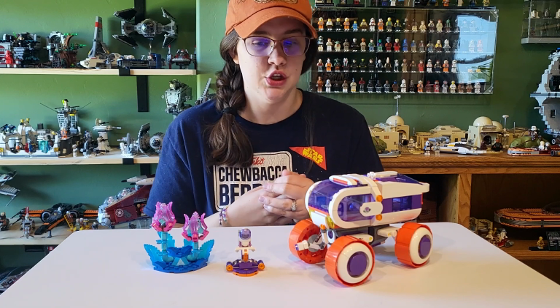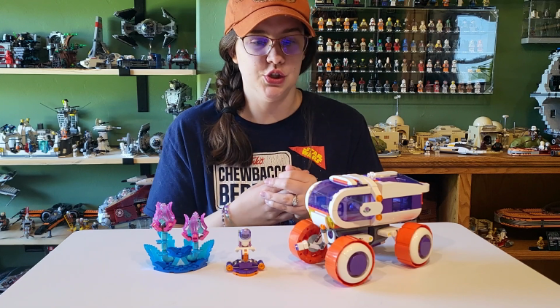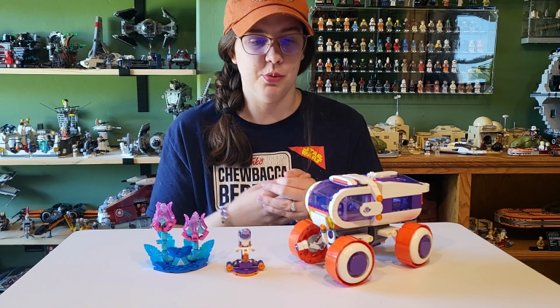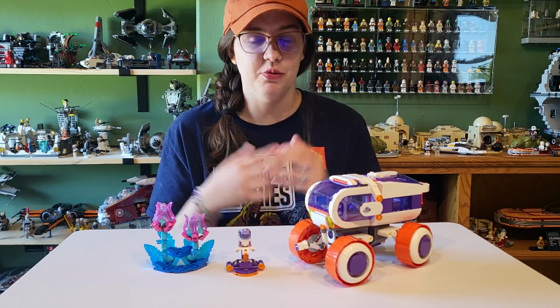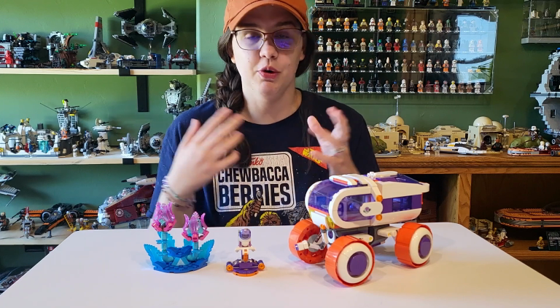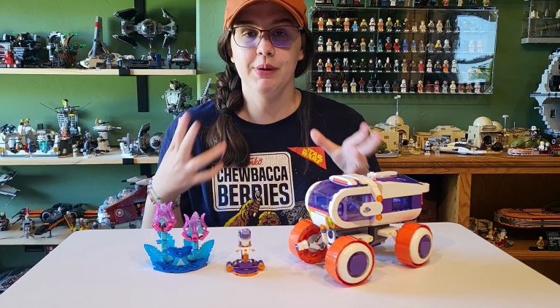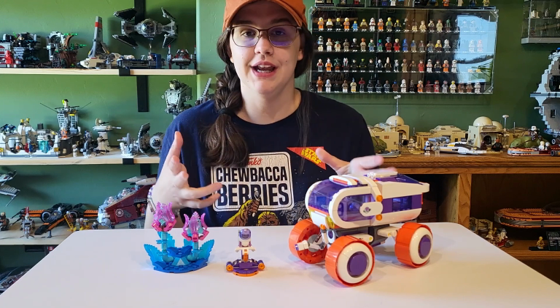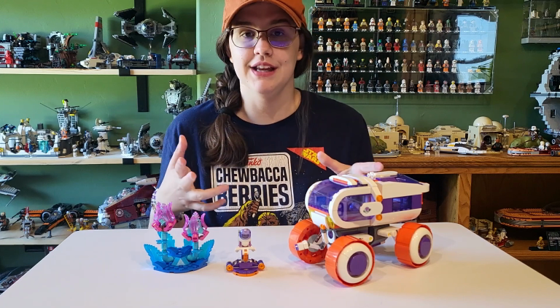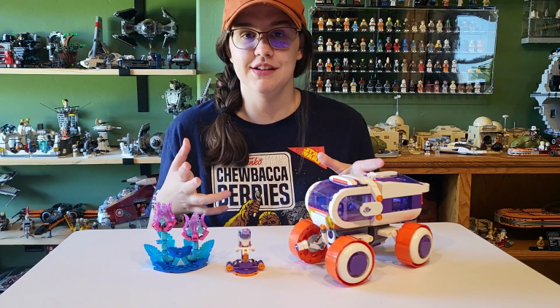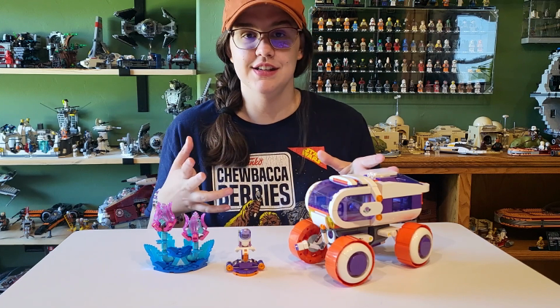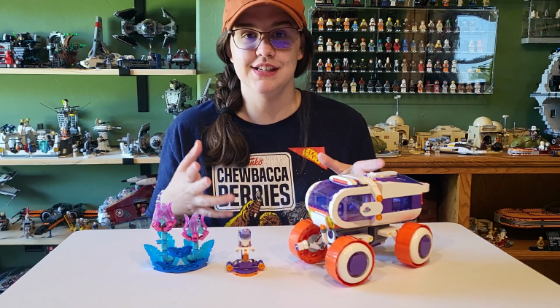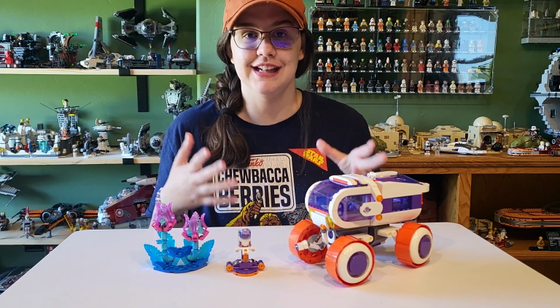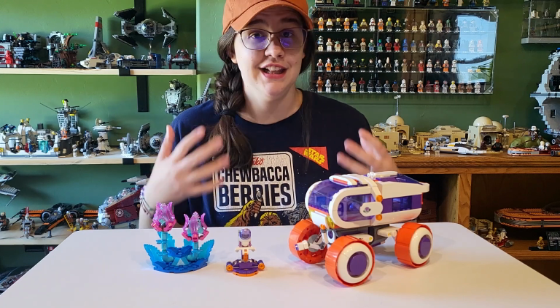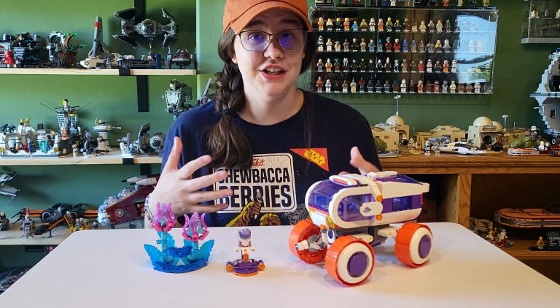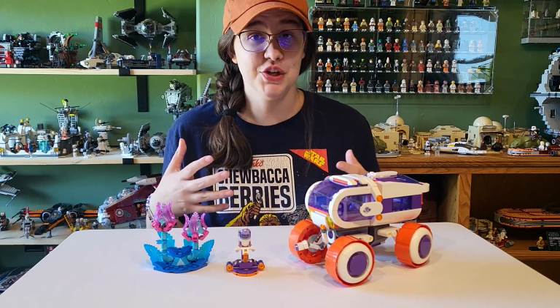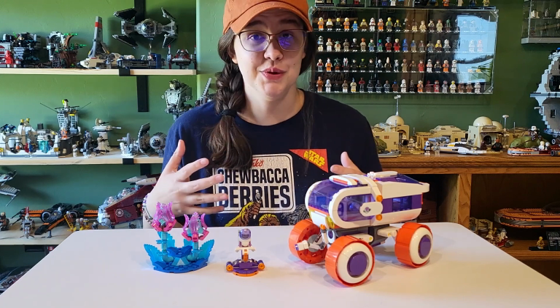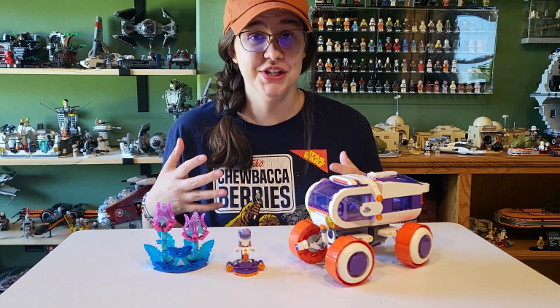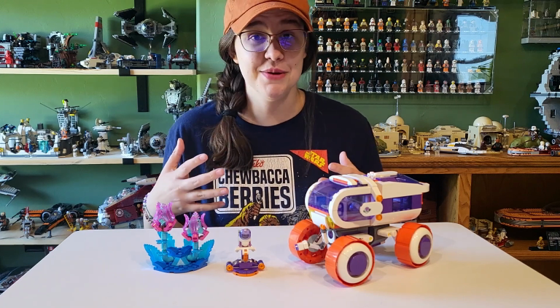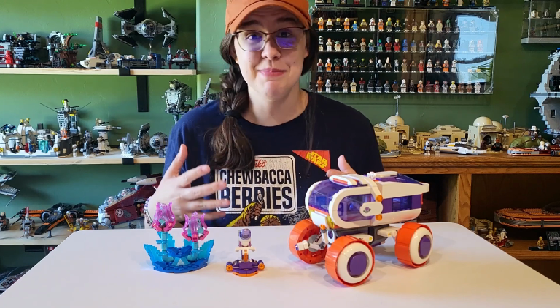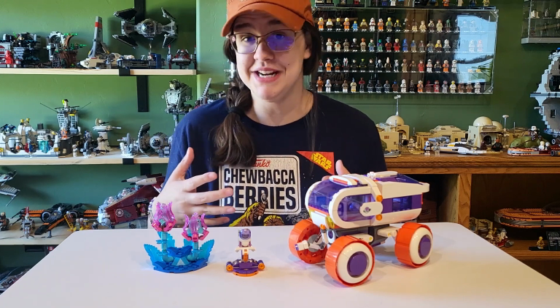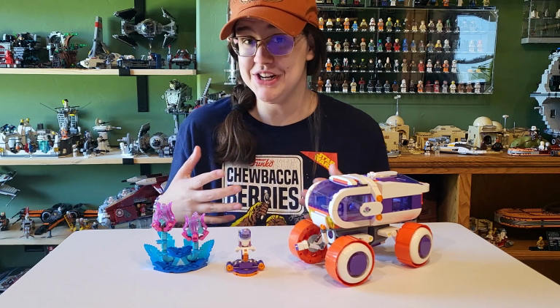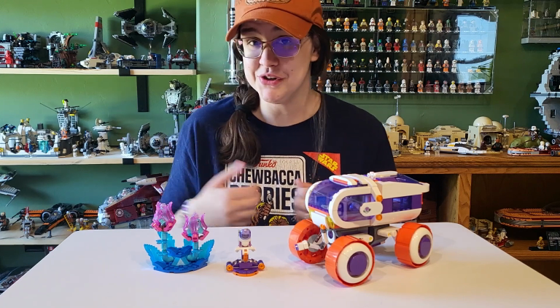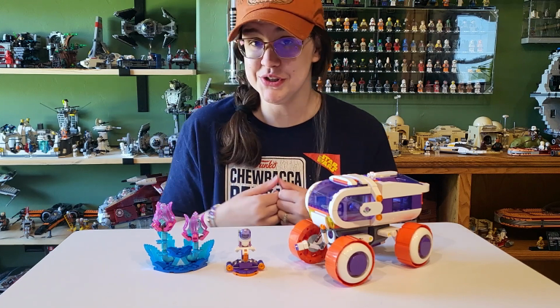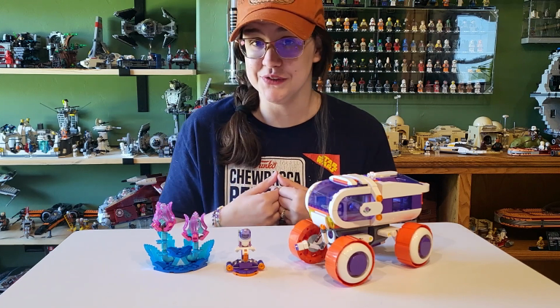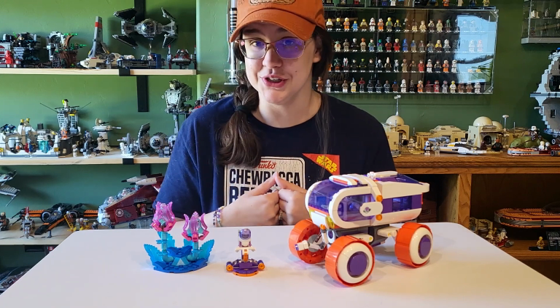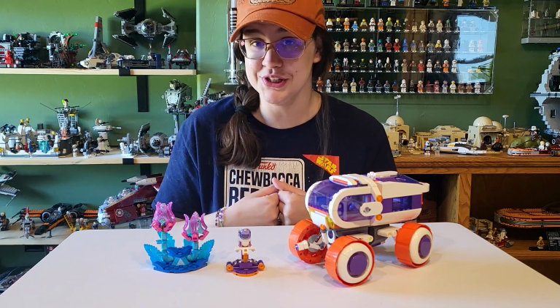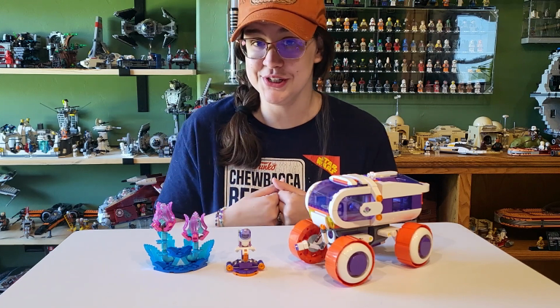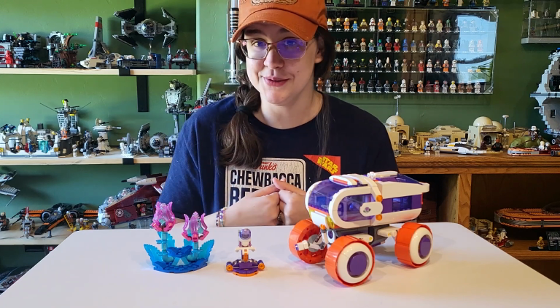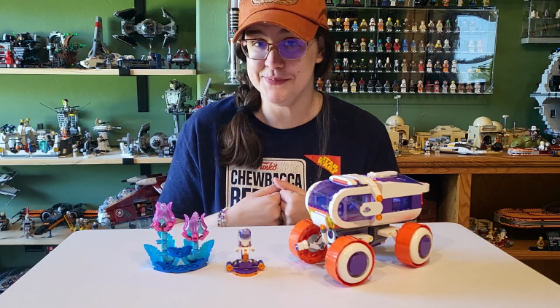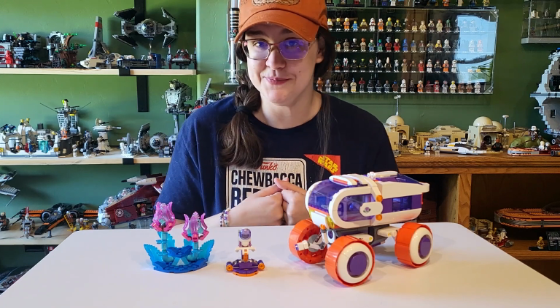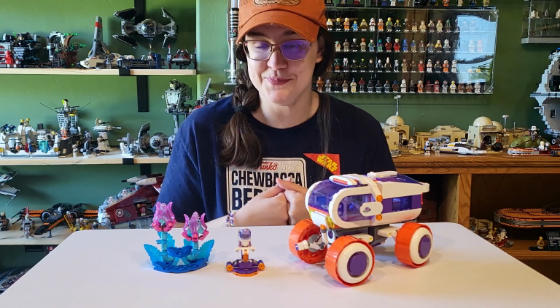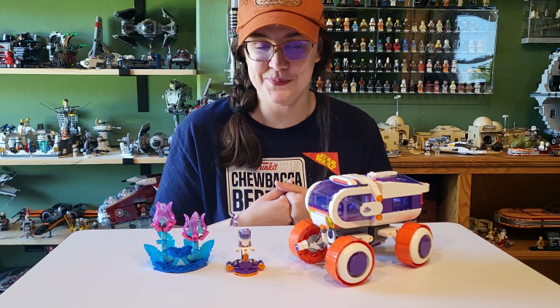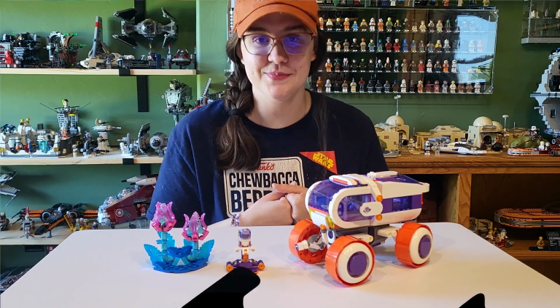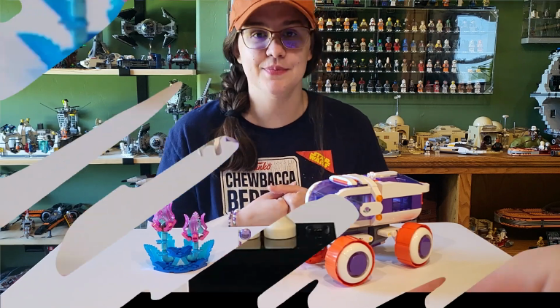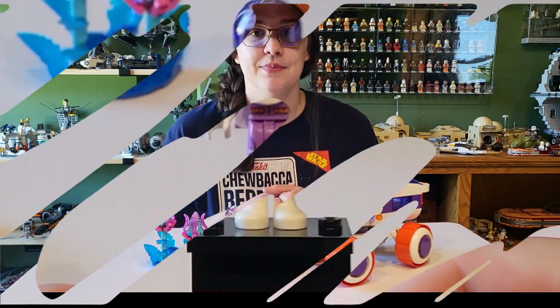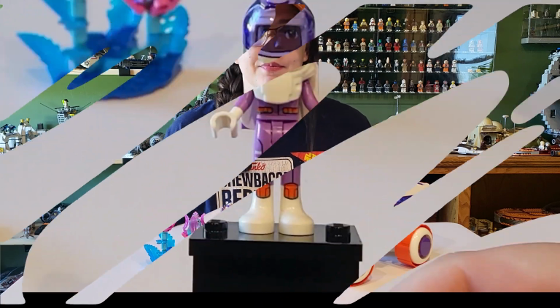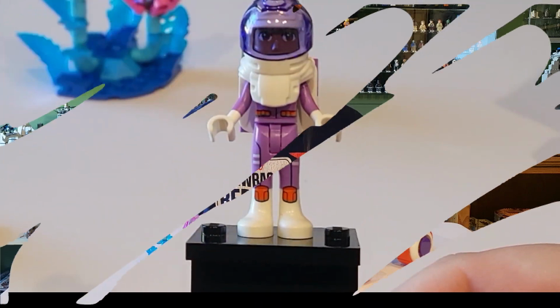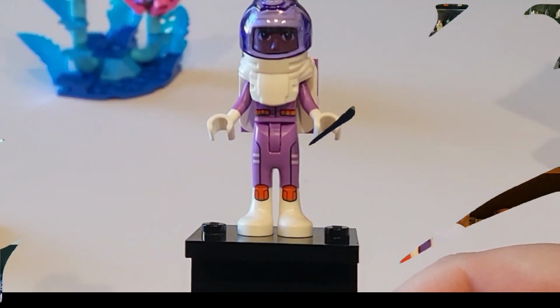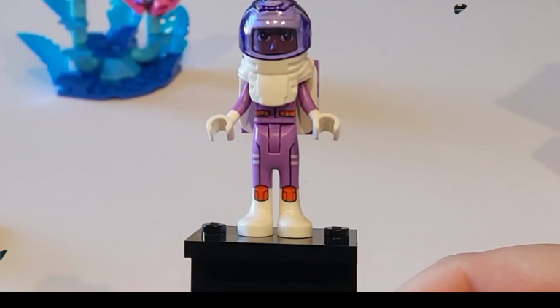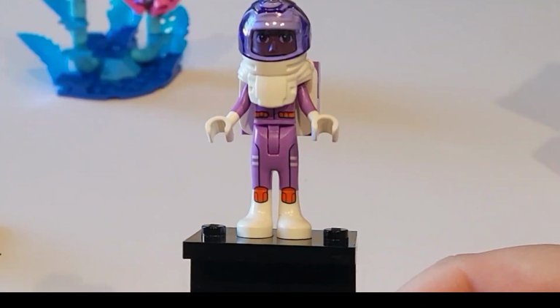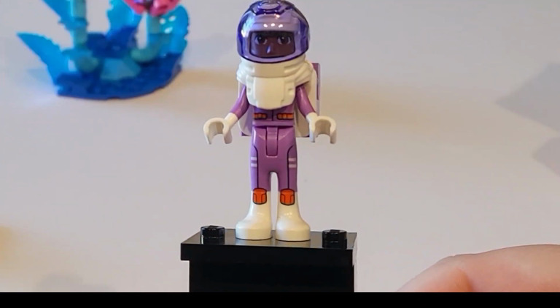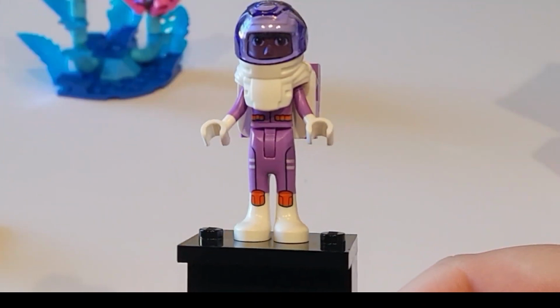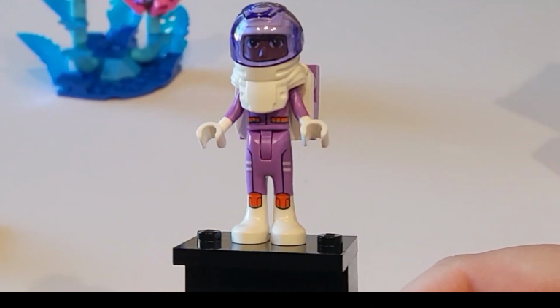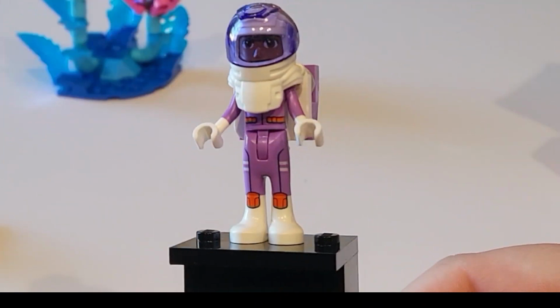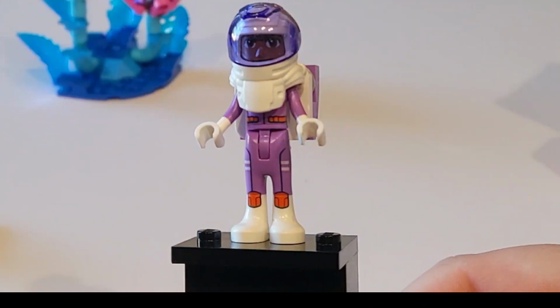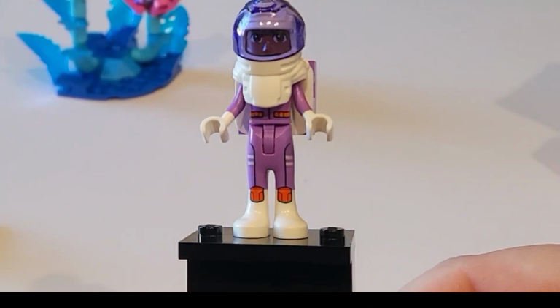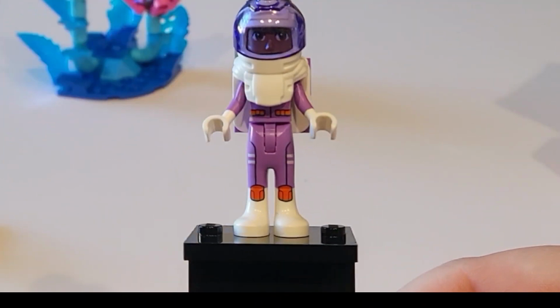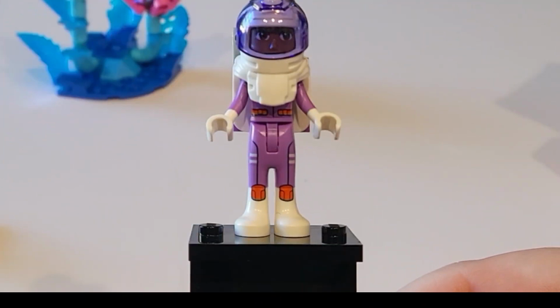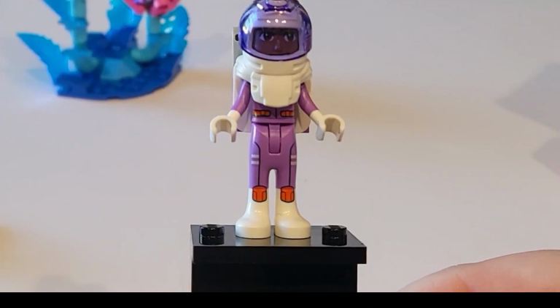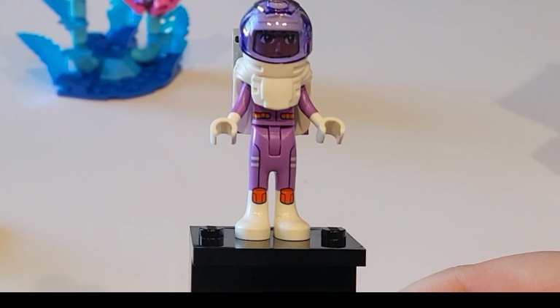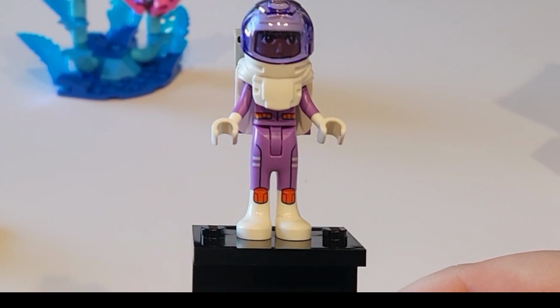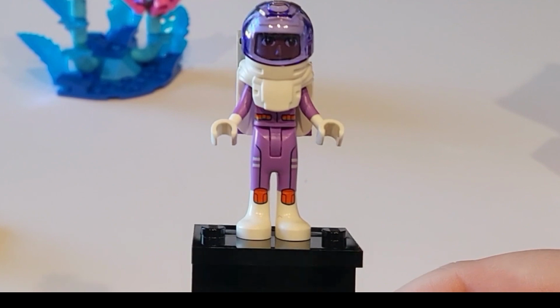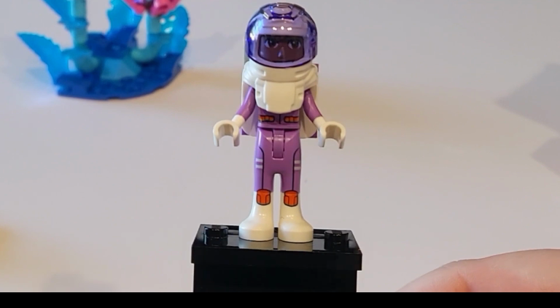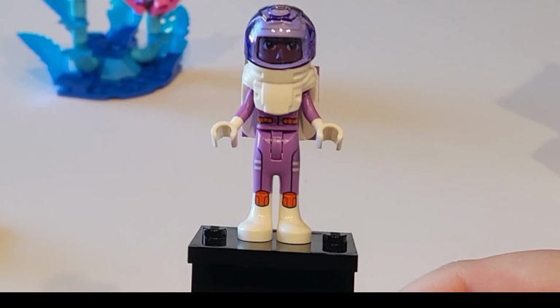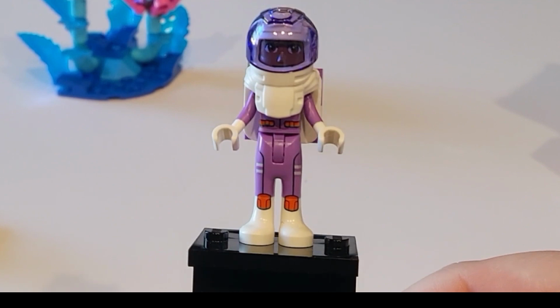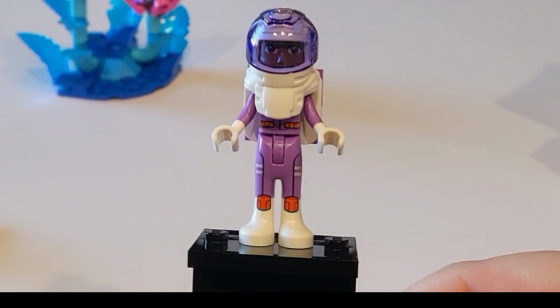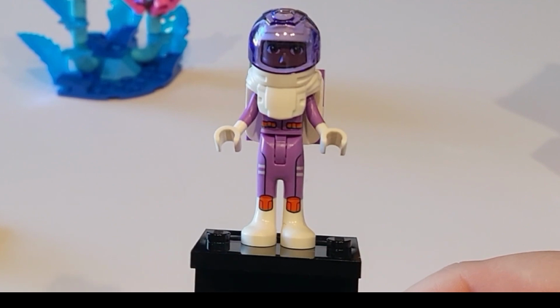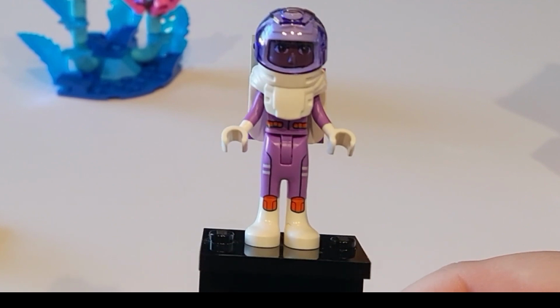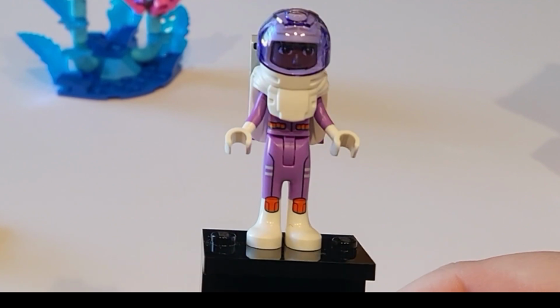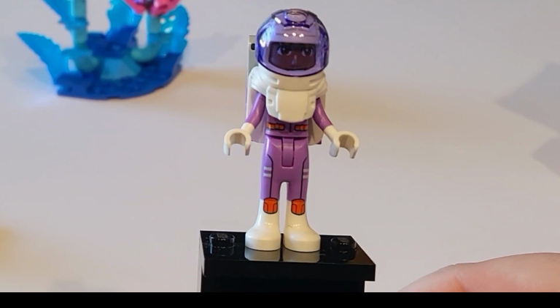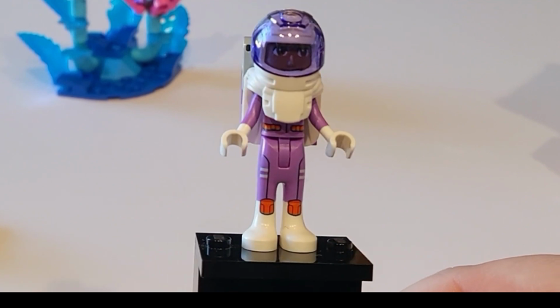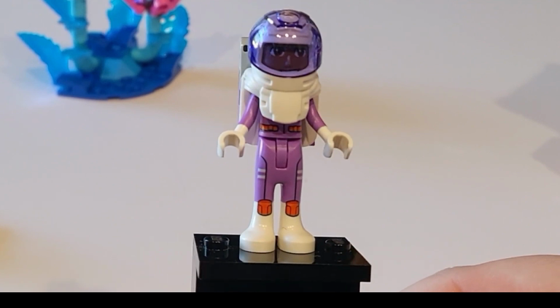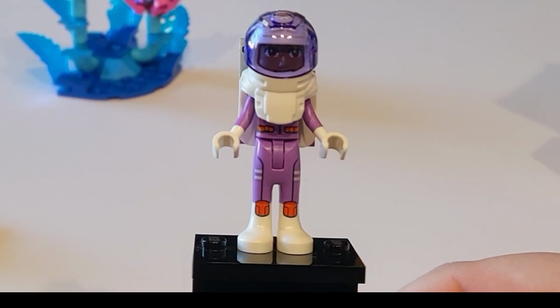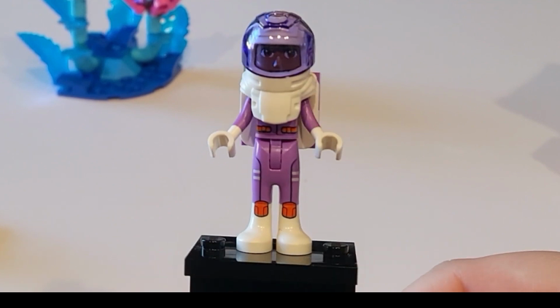So before we get into the set, let's go on to the mini dolls first. All right, our first character here — this is William.